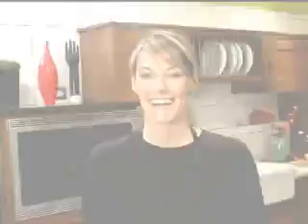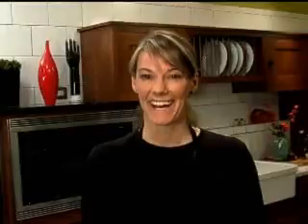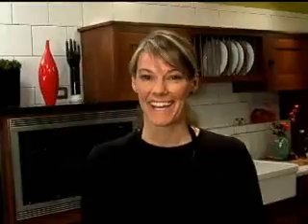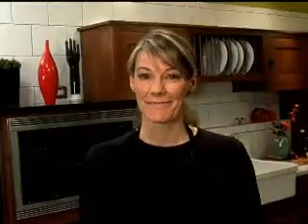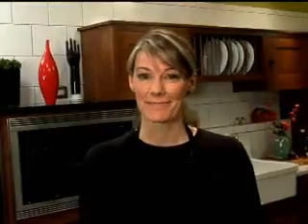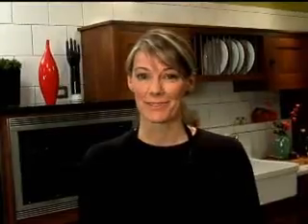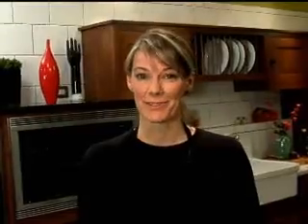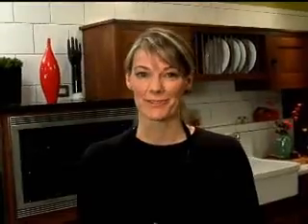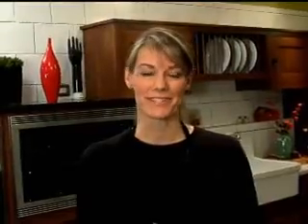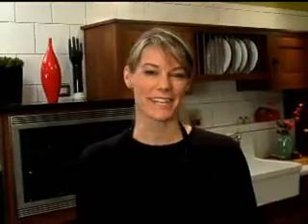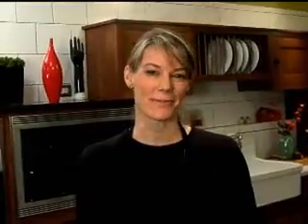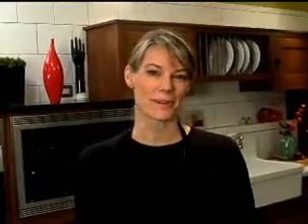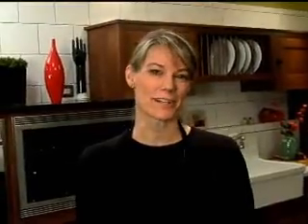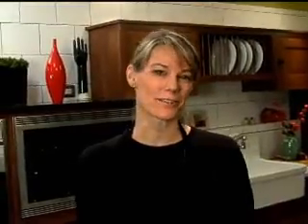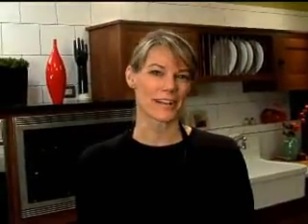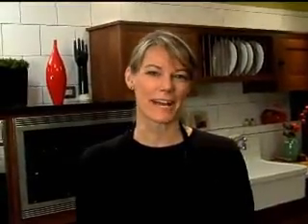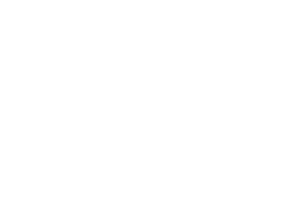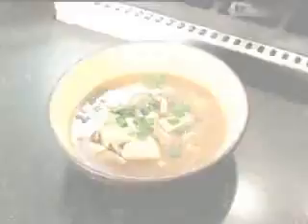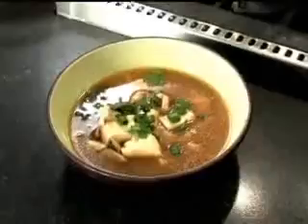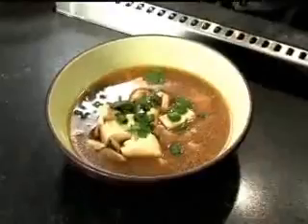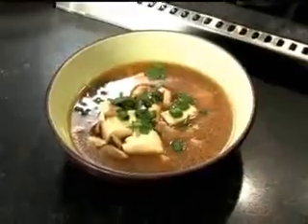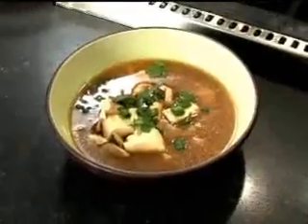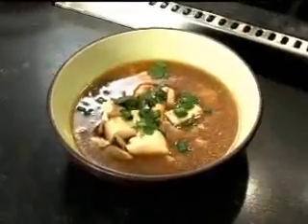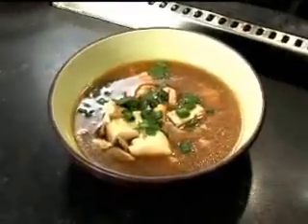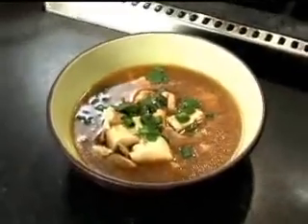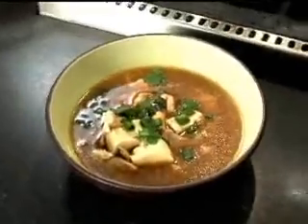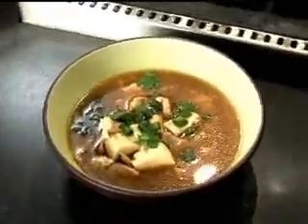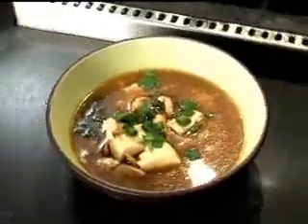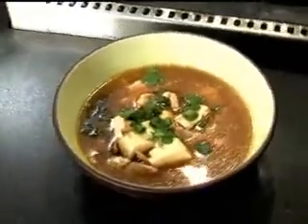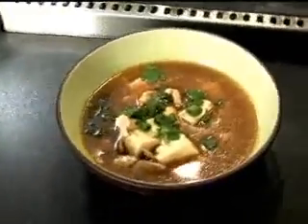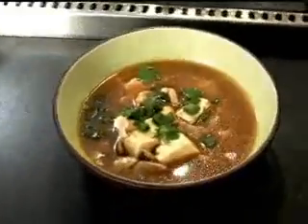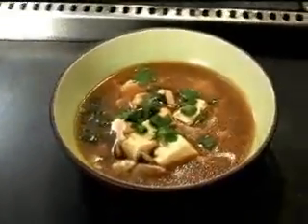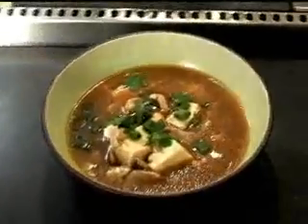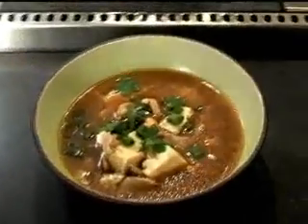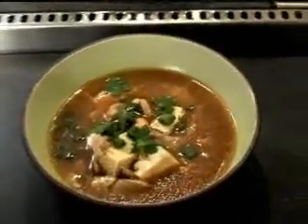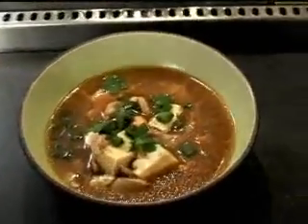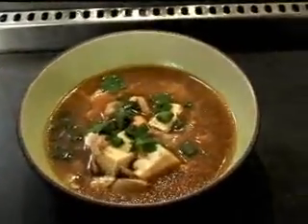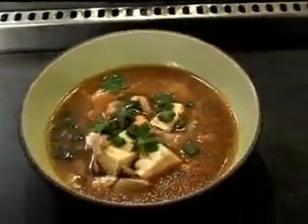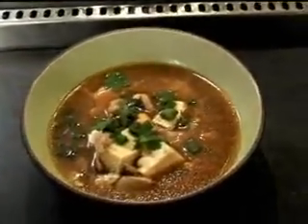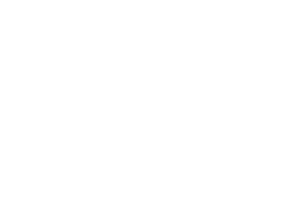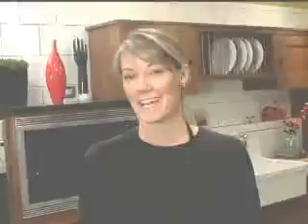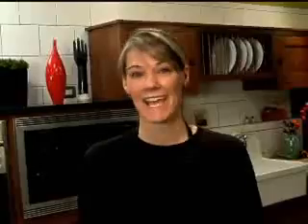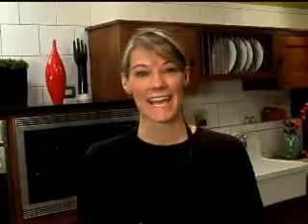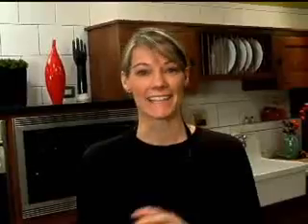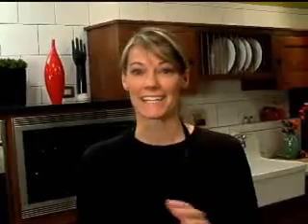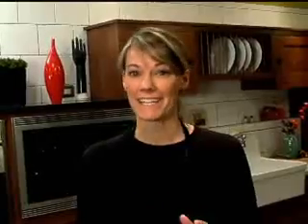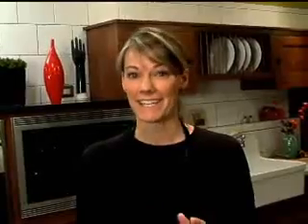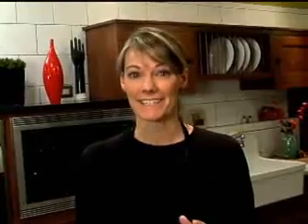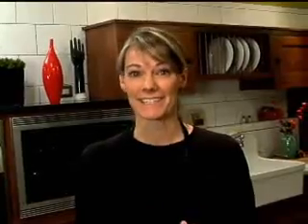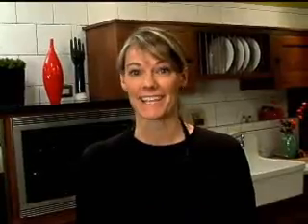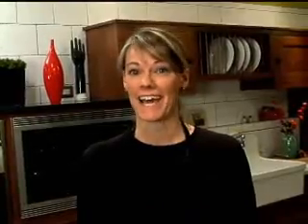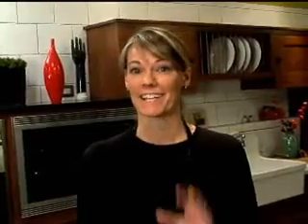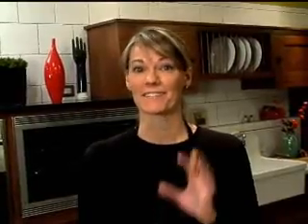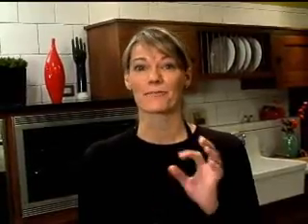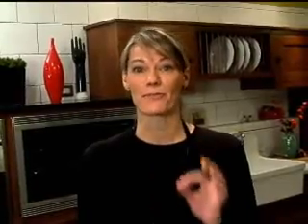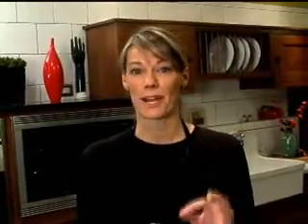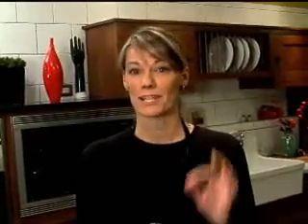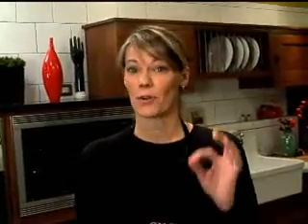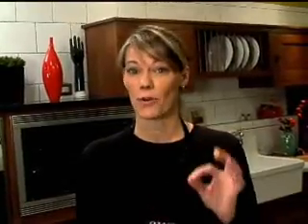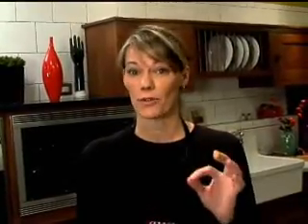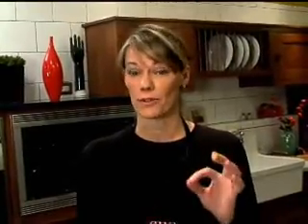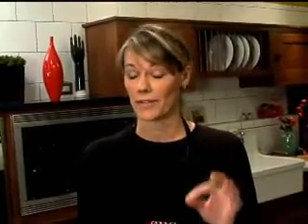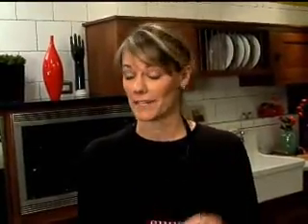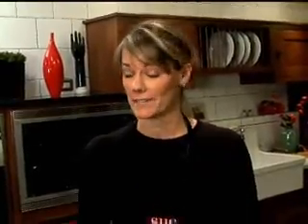Hi, I'm Sue. Today we're going to learn how to make hot and sour soup just like they make it in the restaurant. And the key to that is fresh whole ingredients.